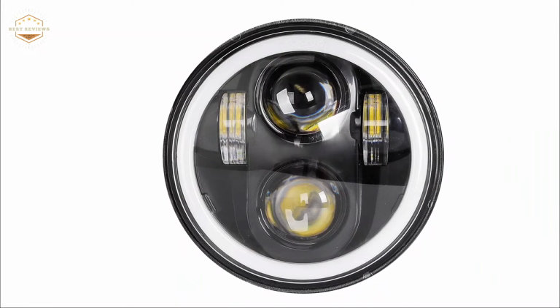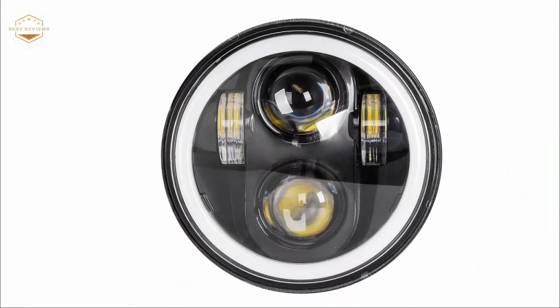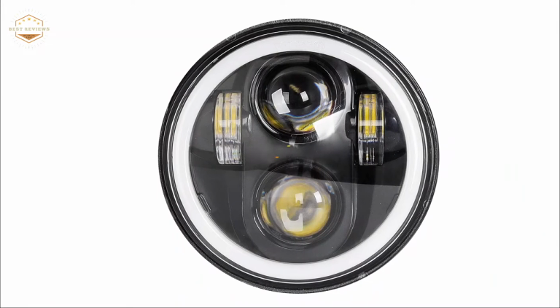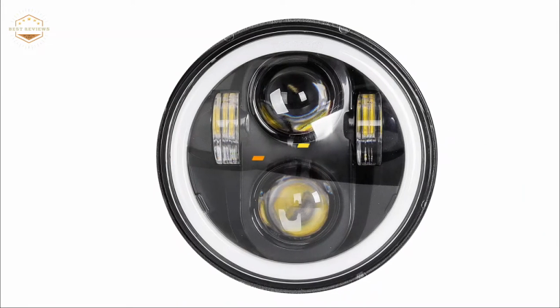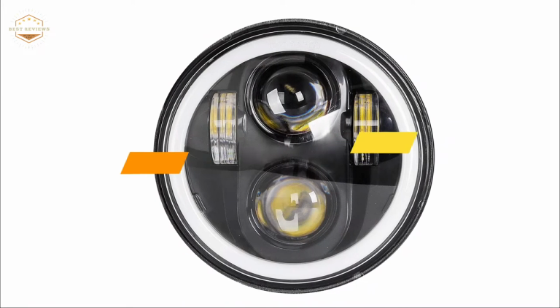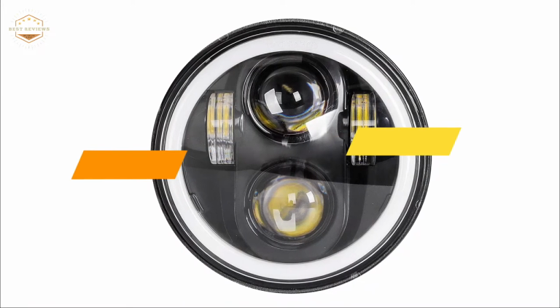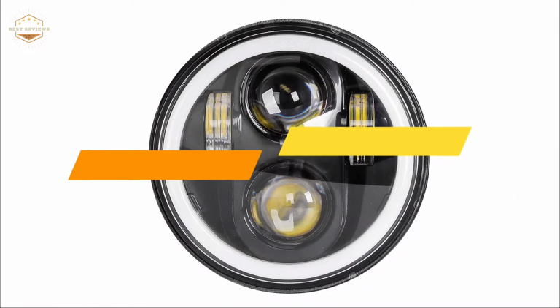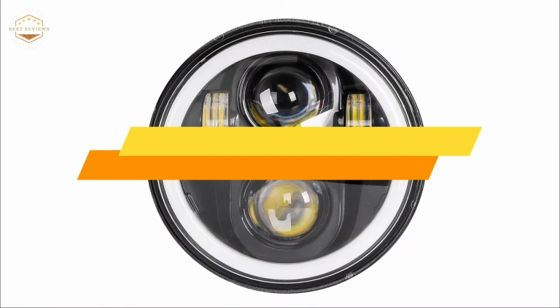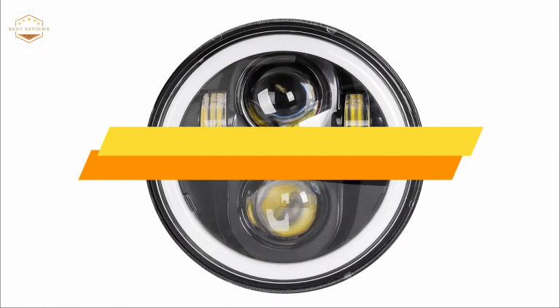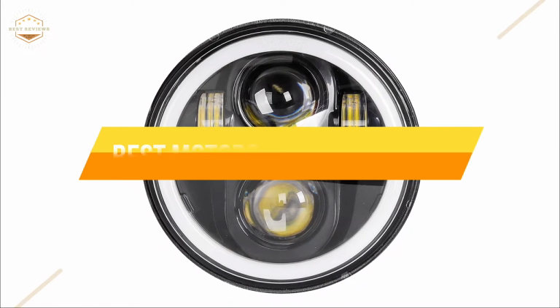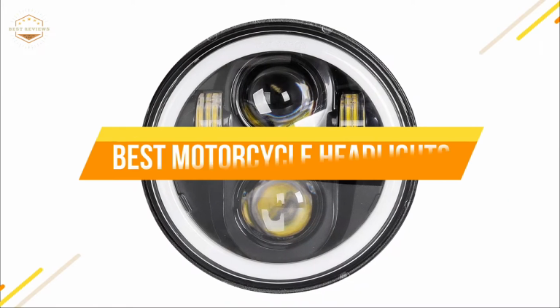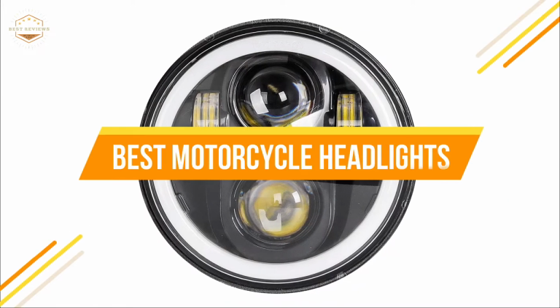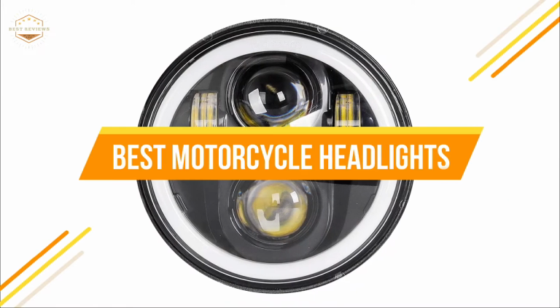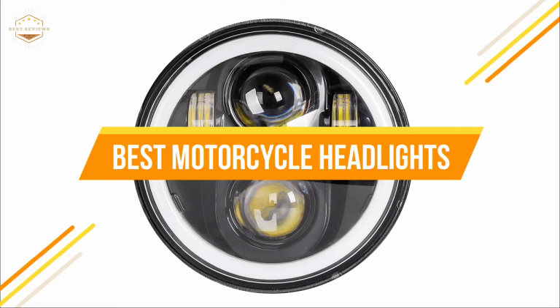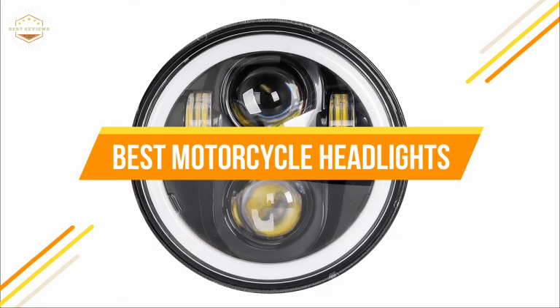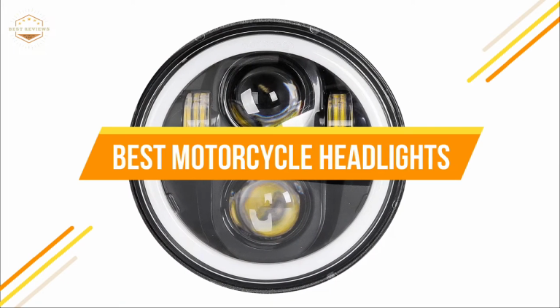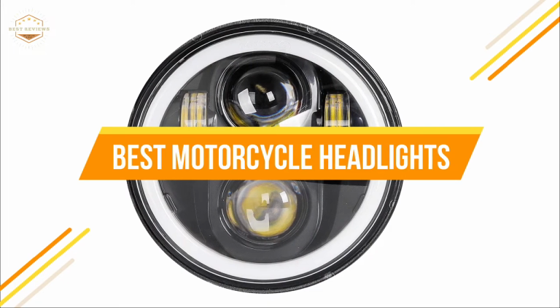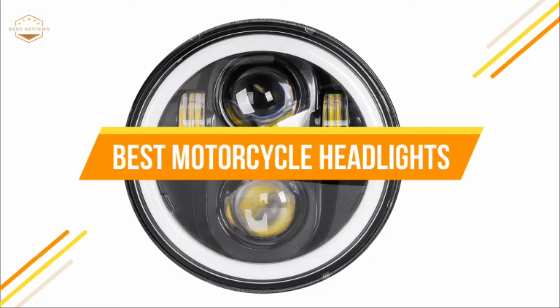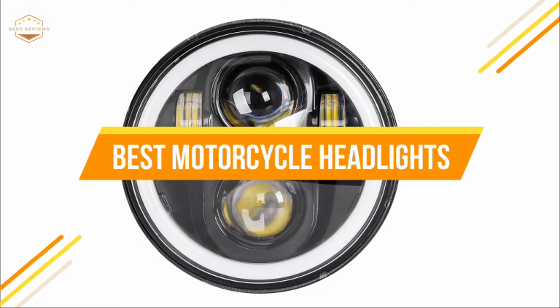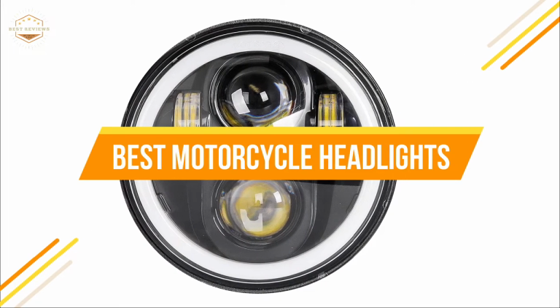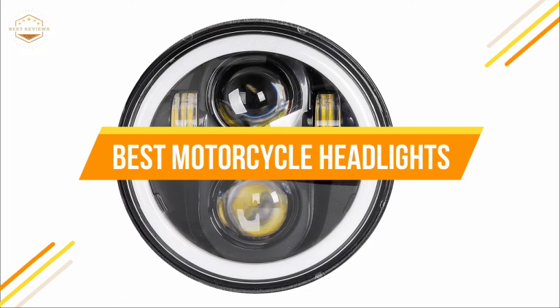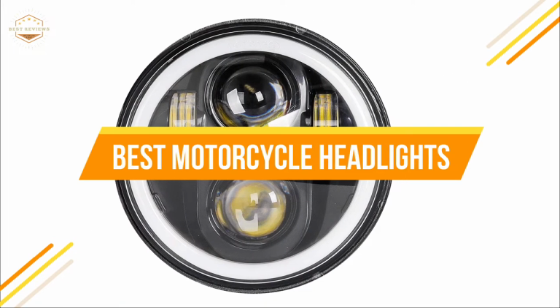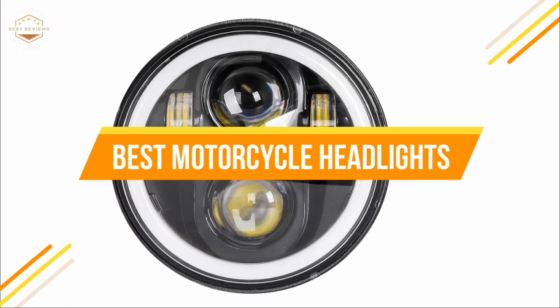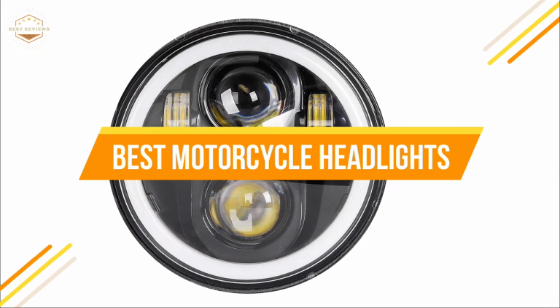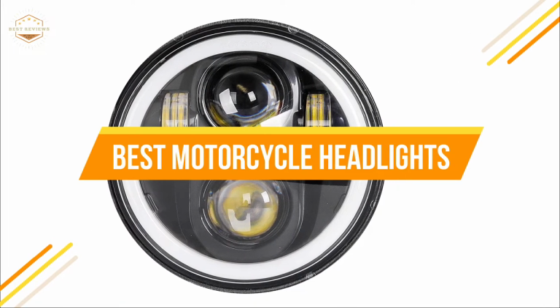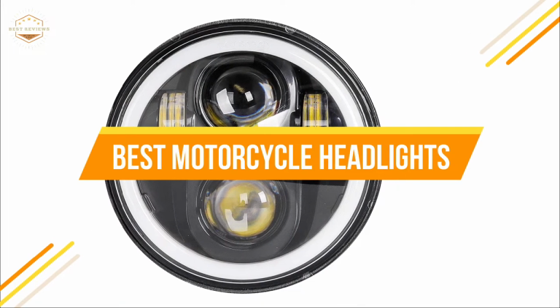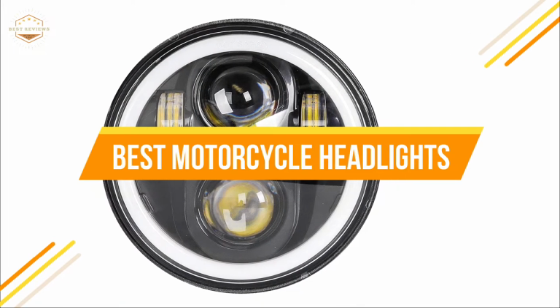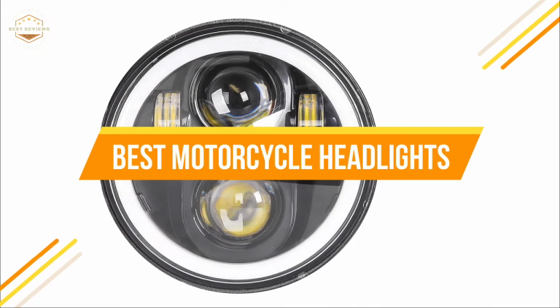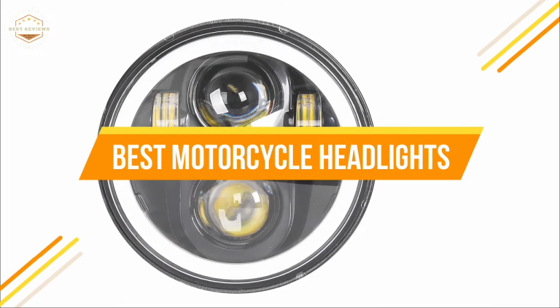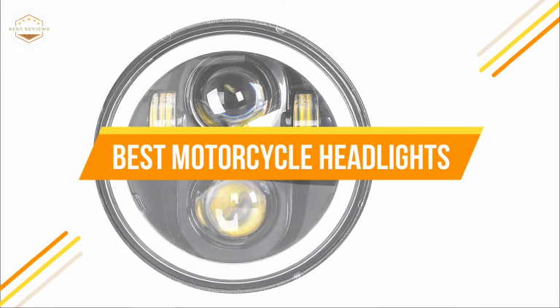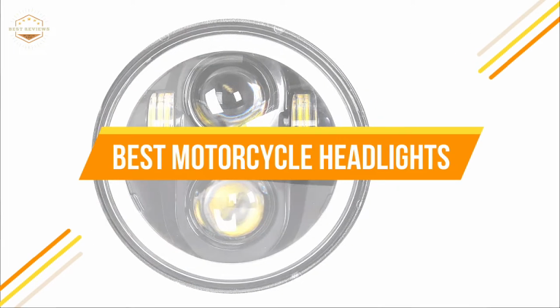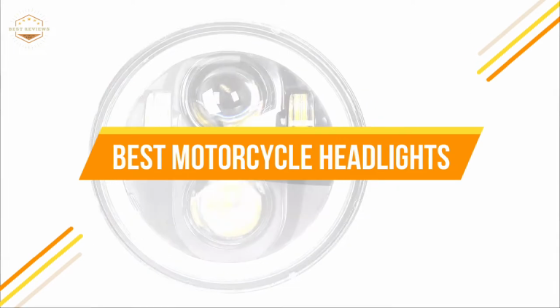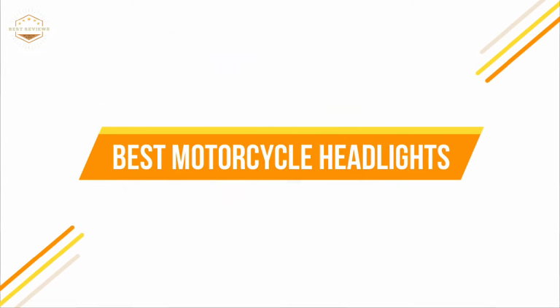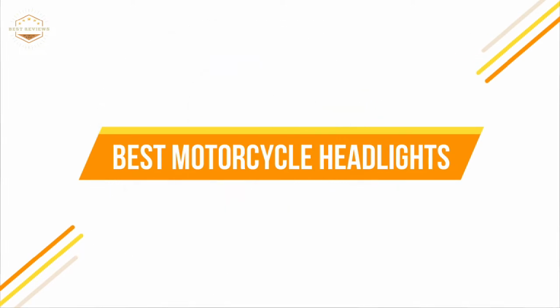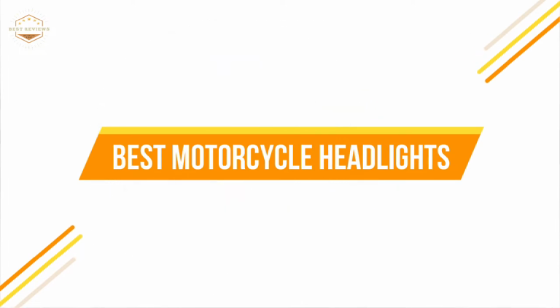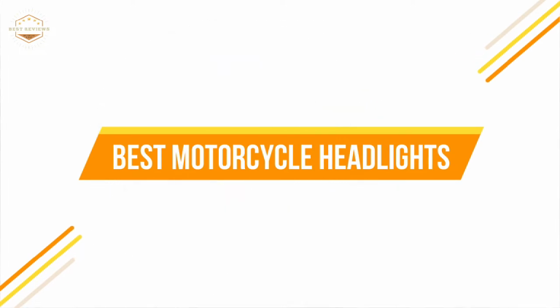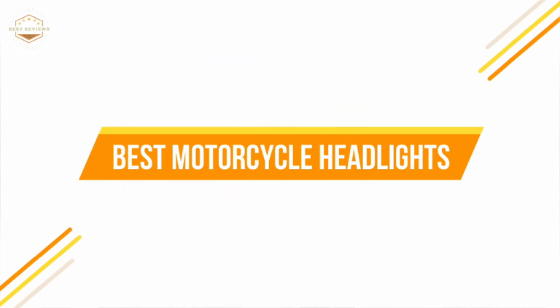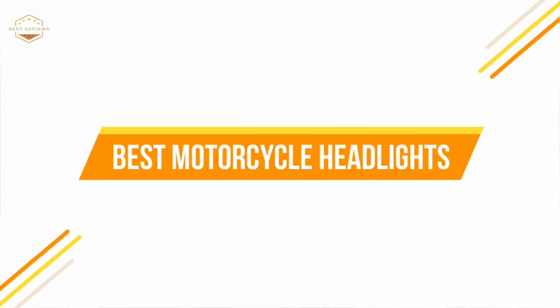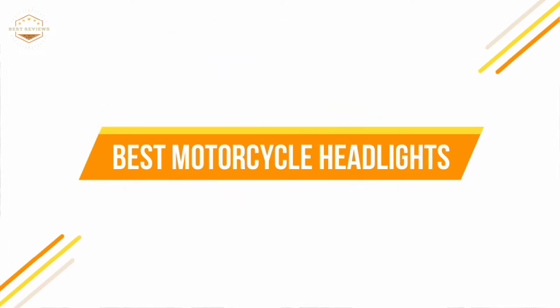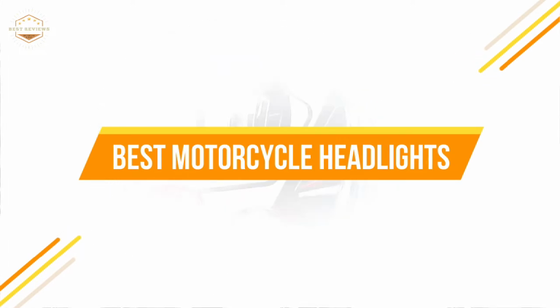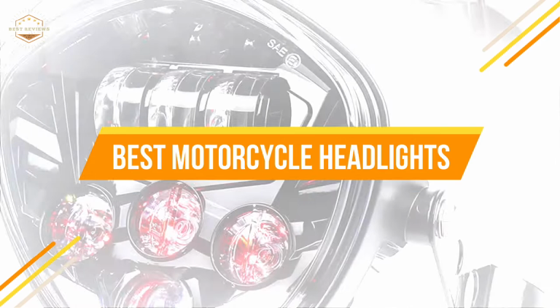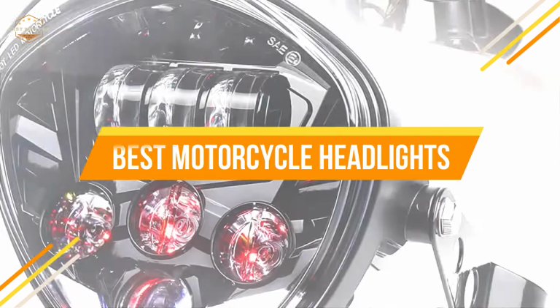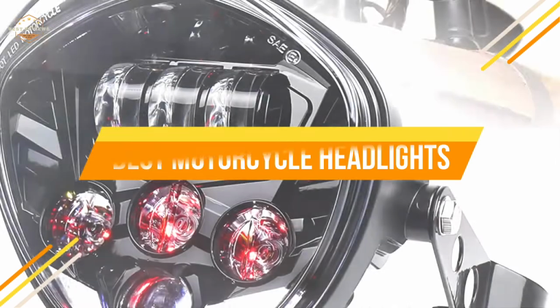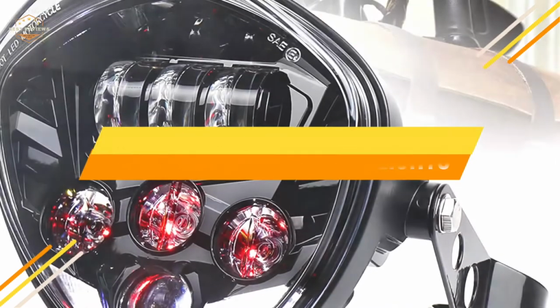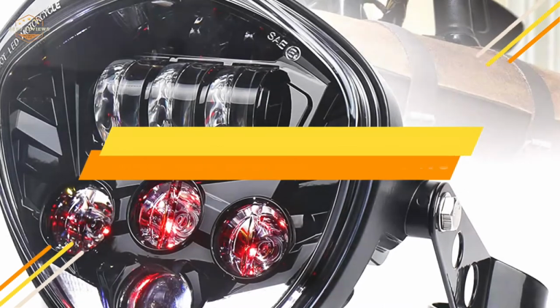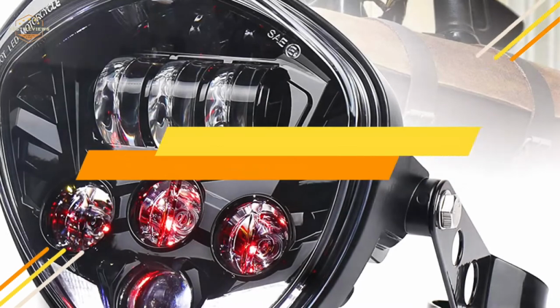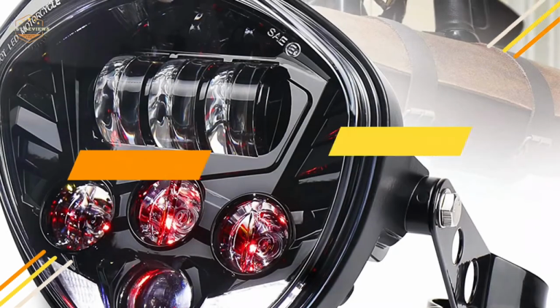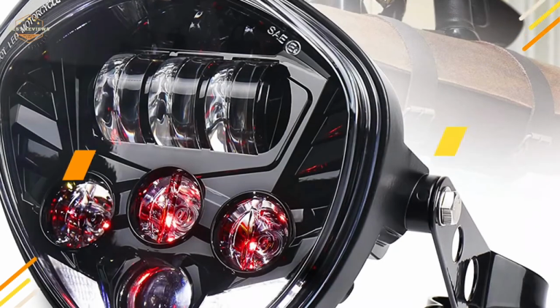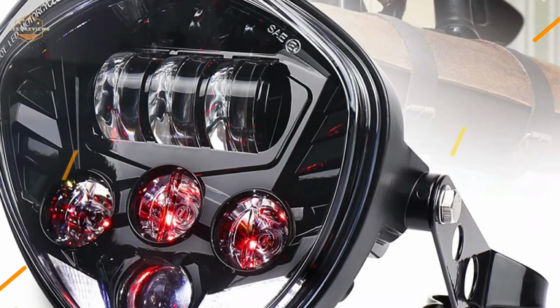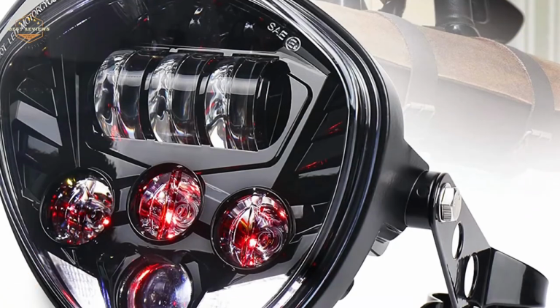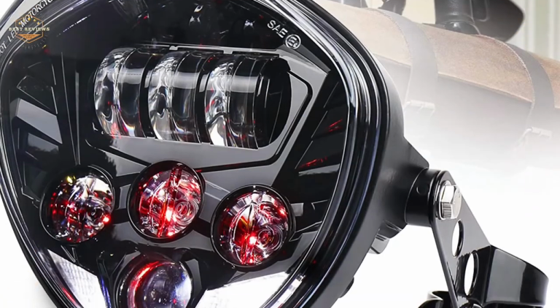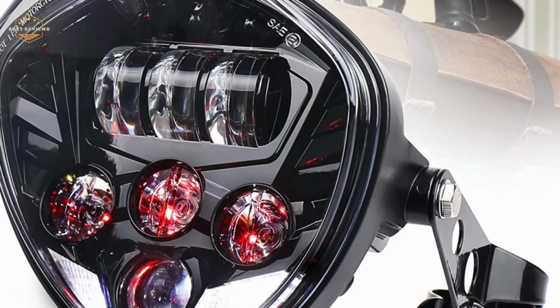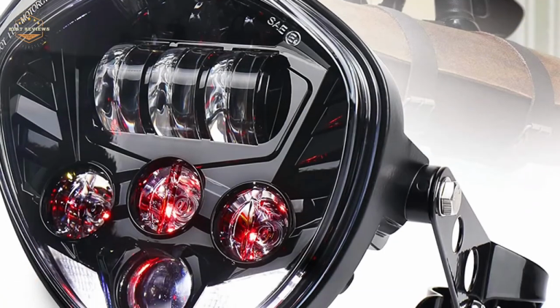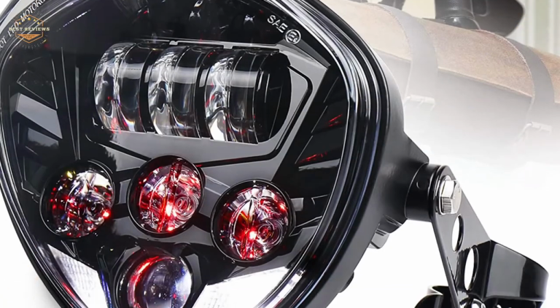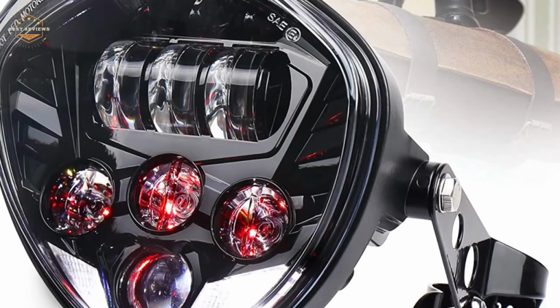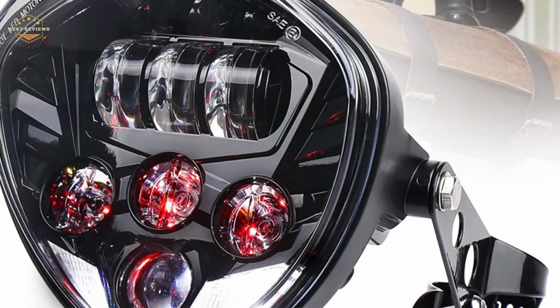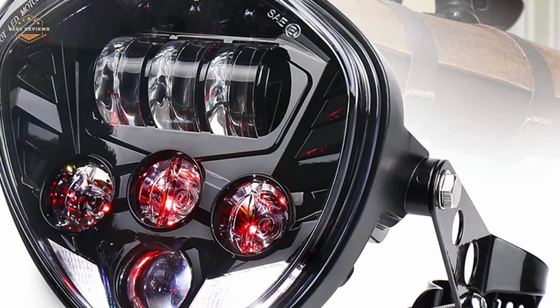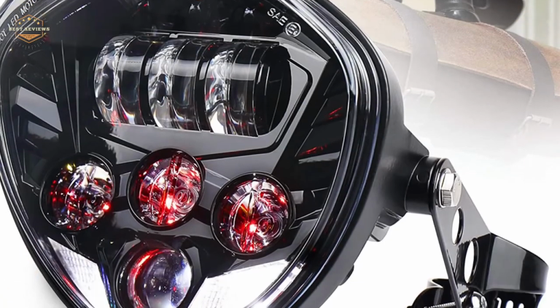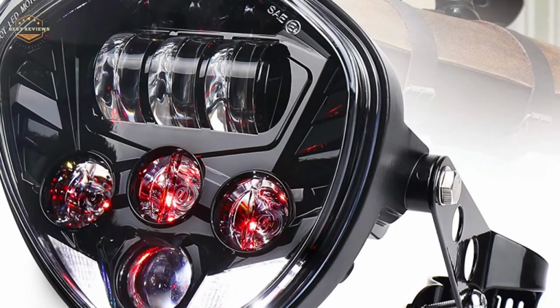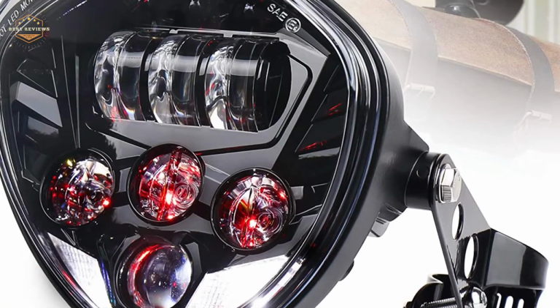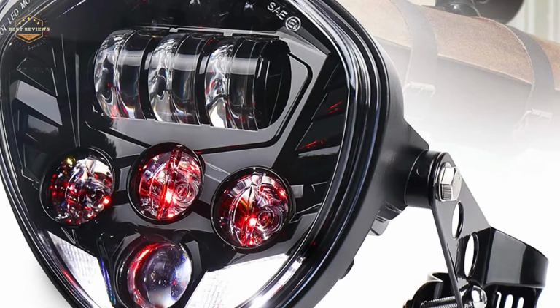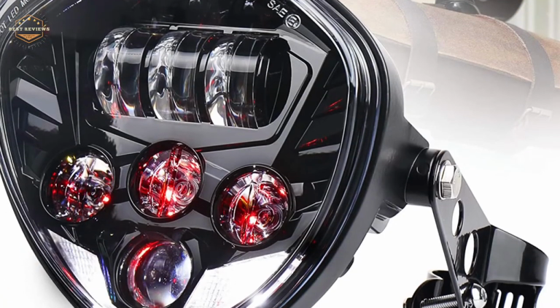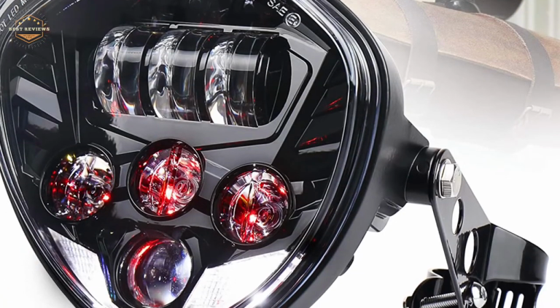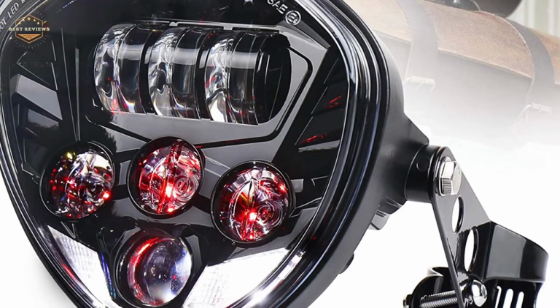In this video, we'll go over the 5 best motorcycle headlights on the market today. Let's get started.